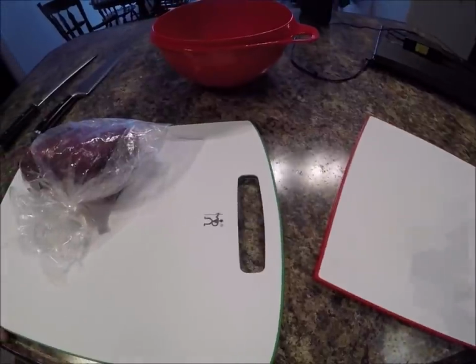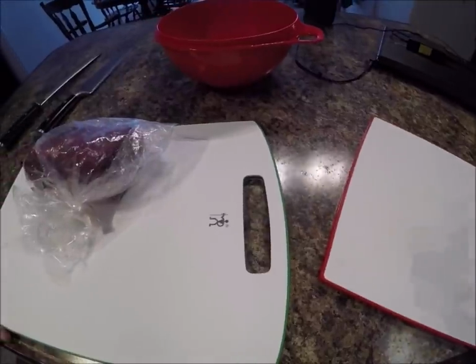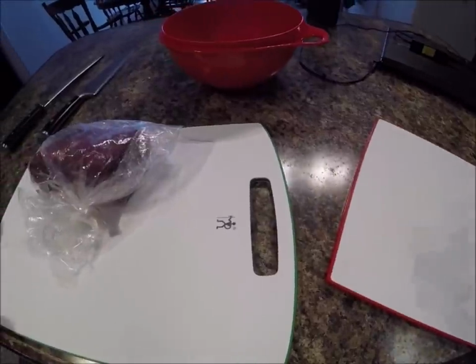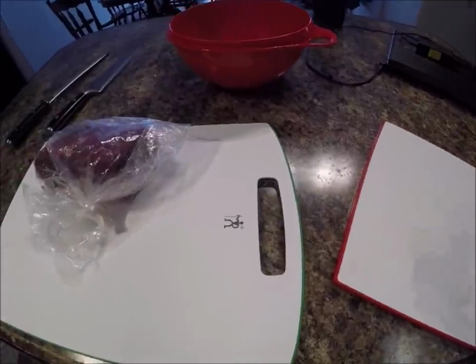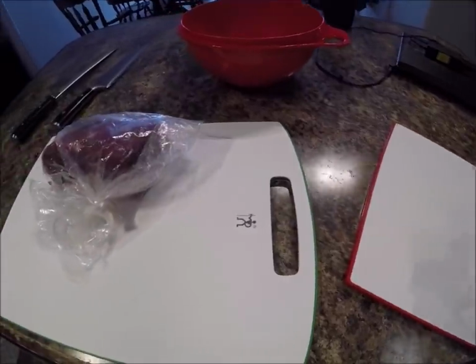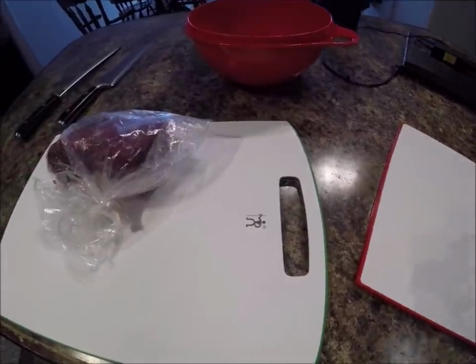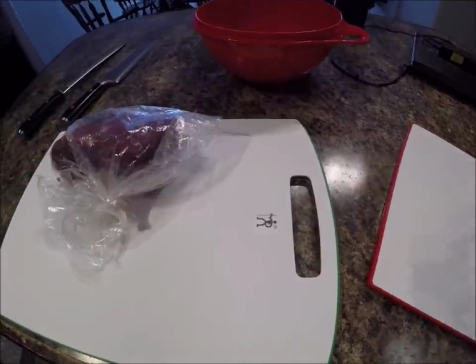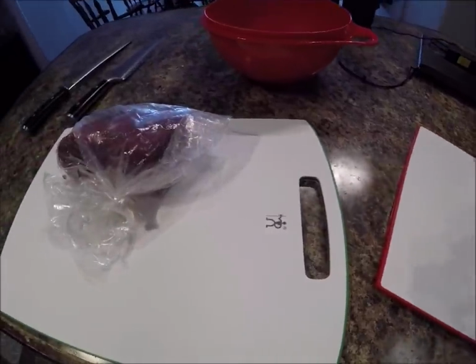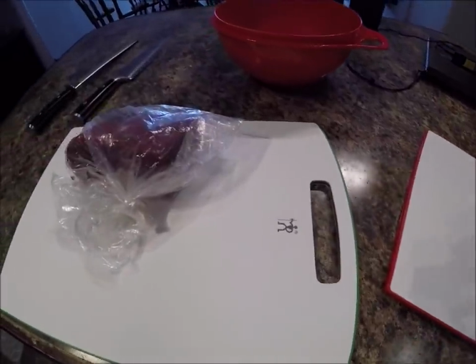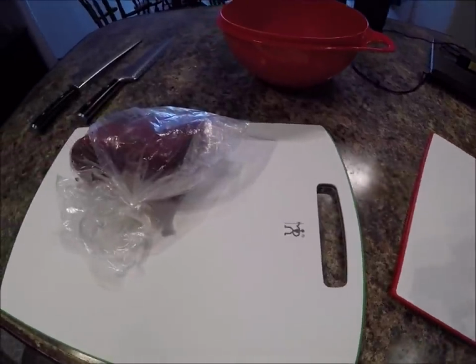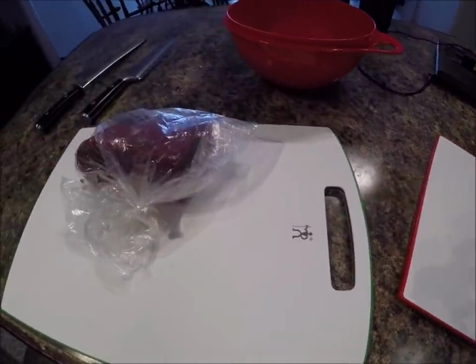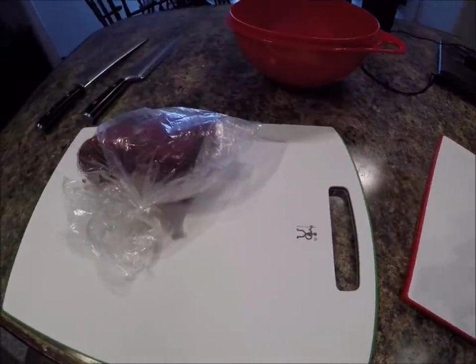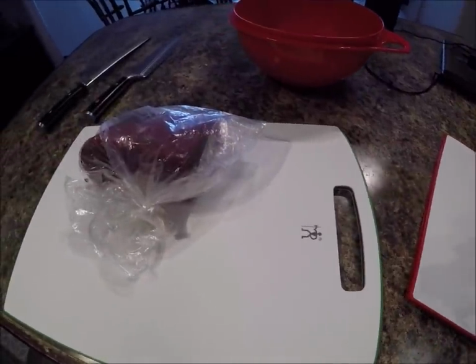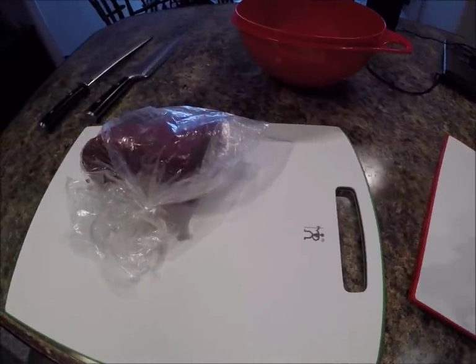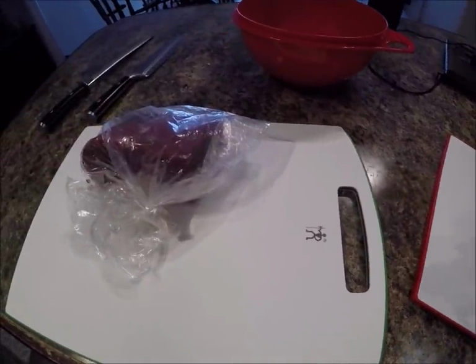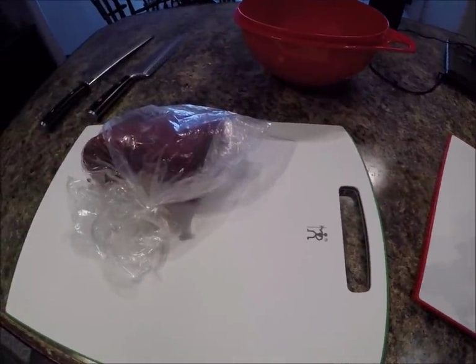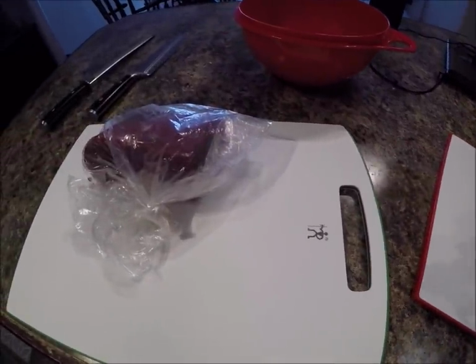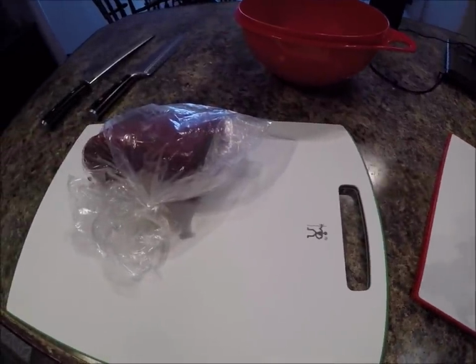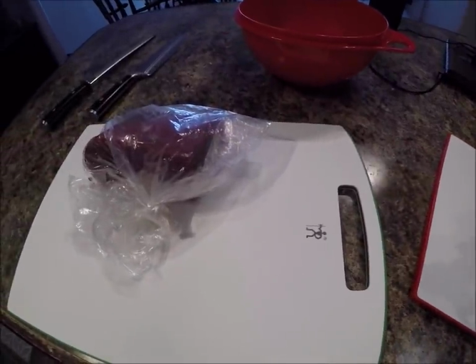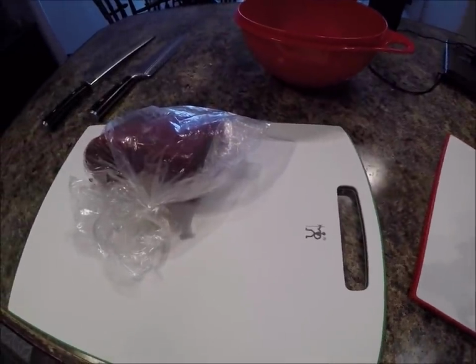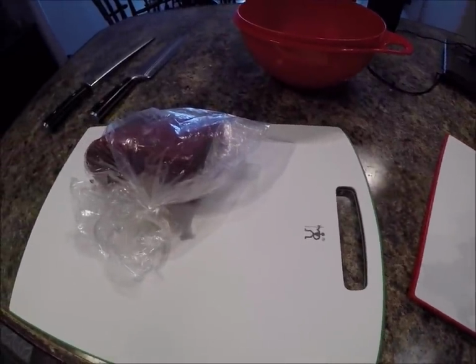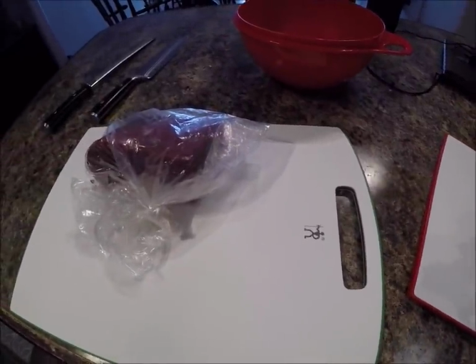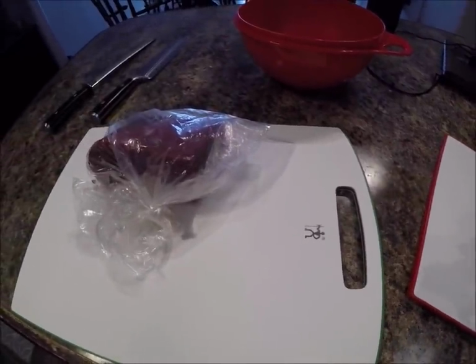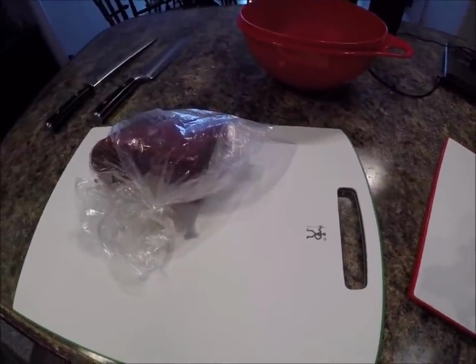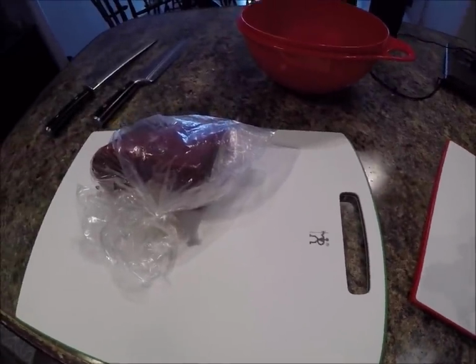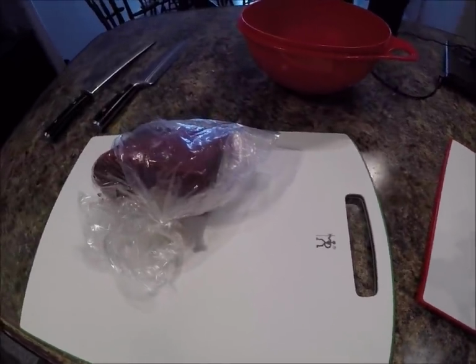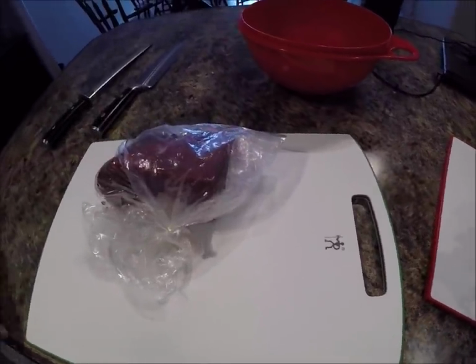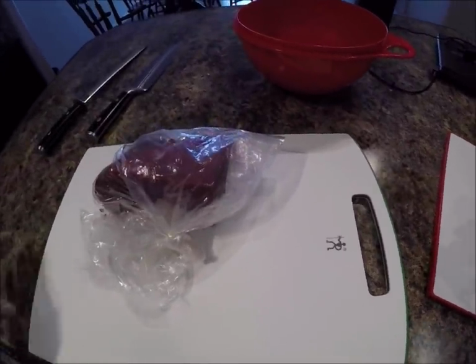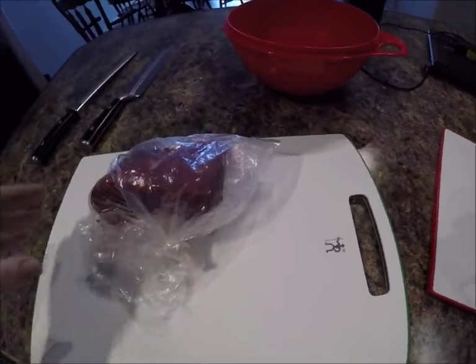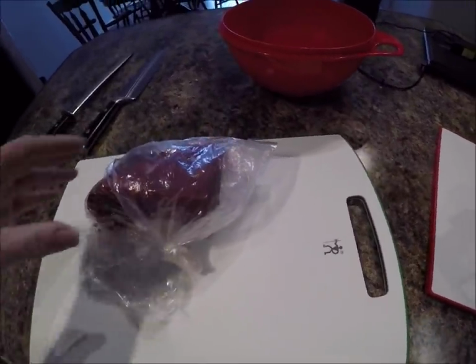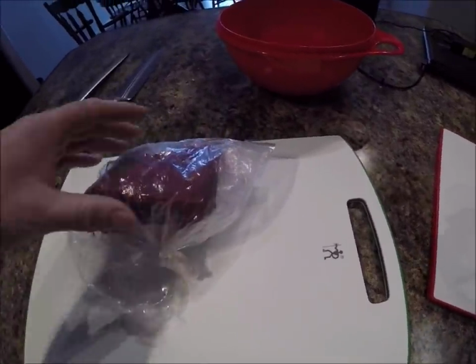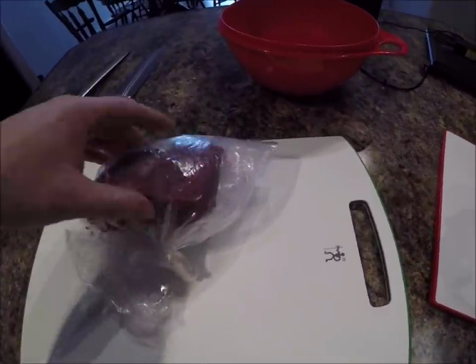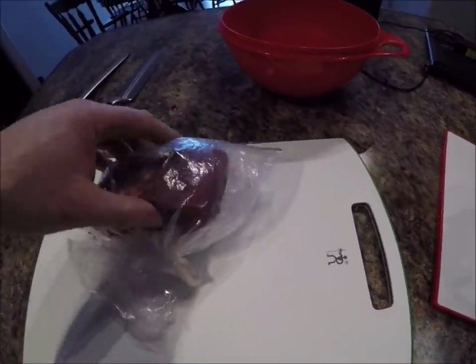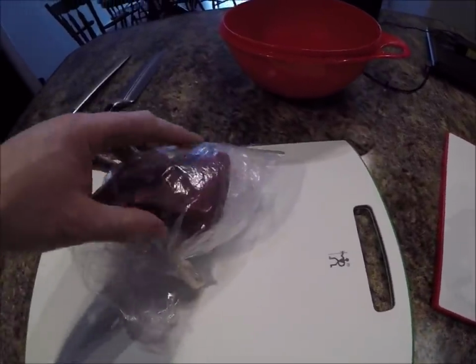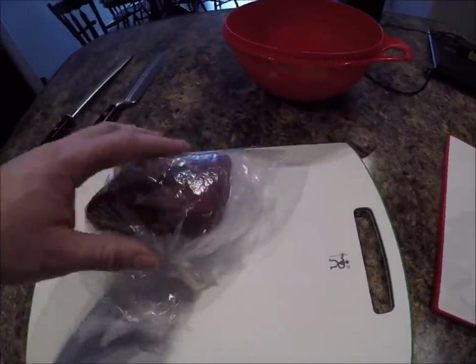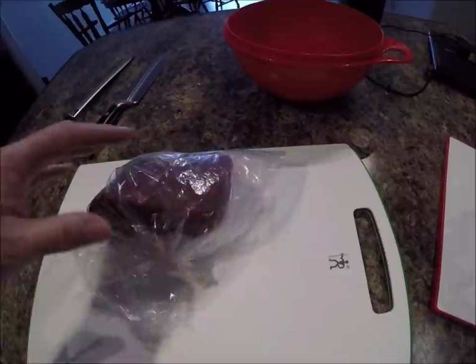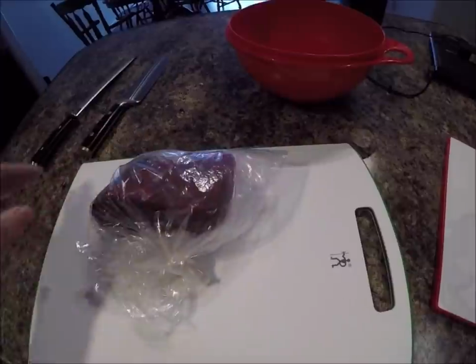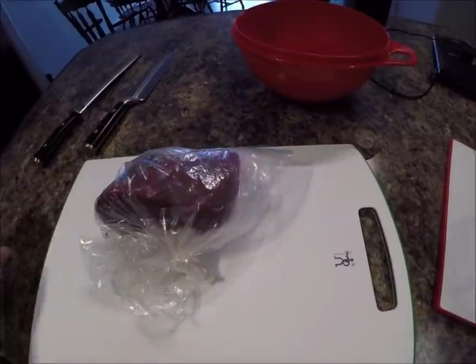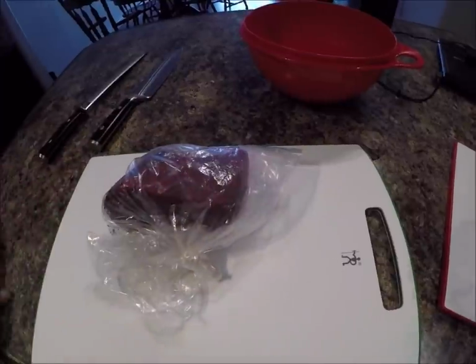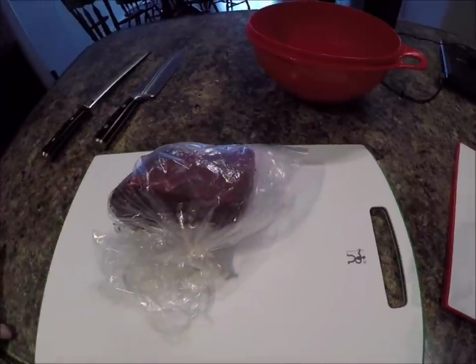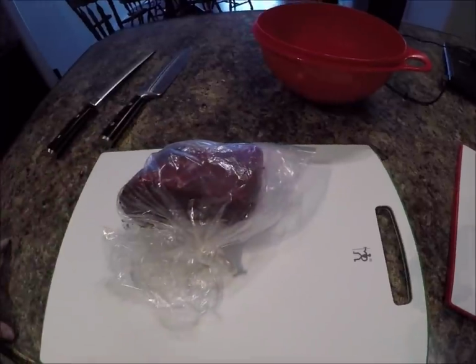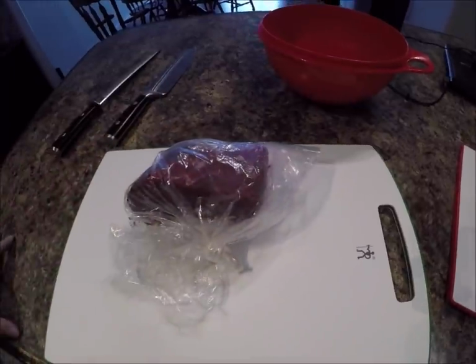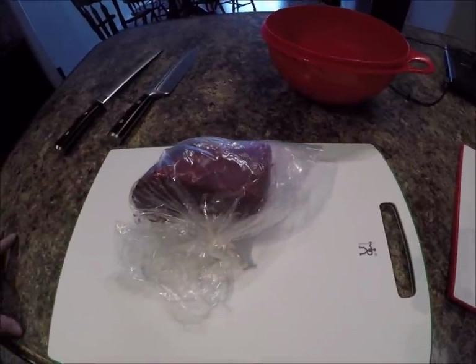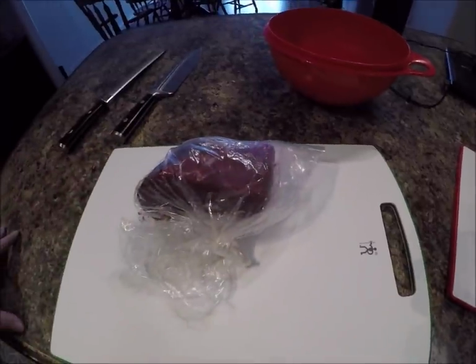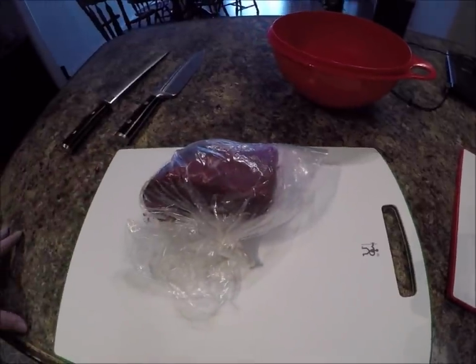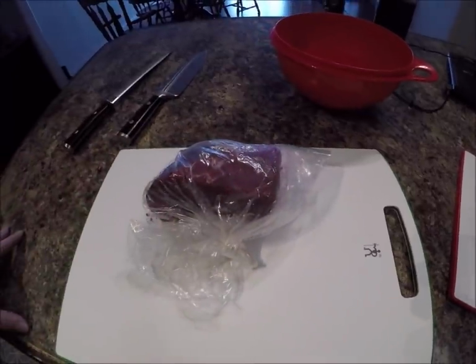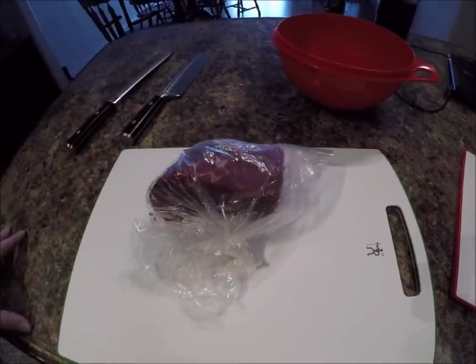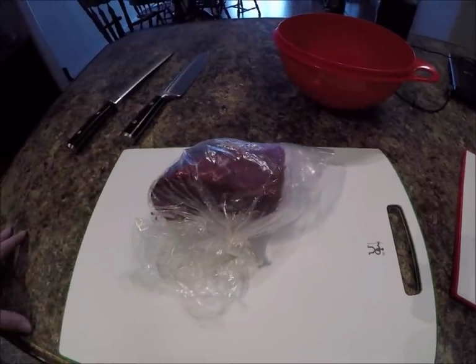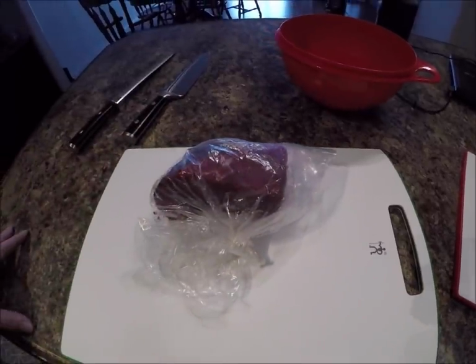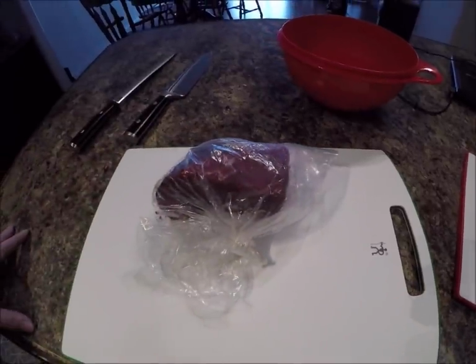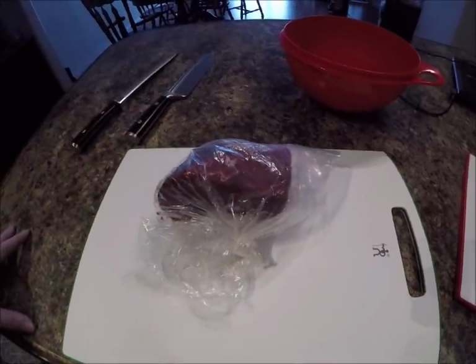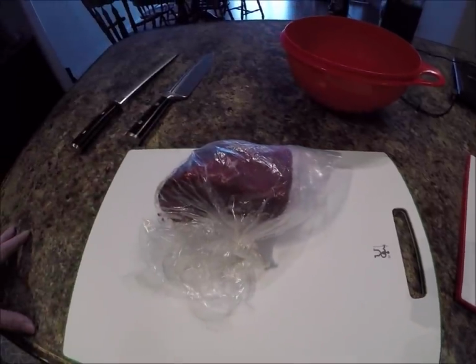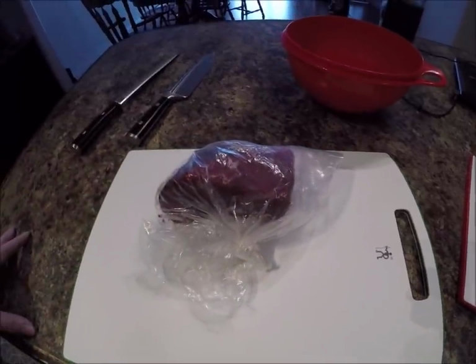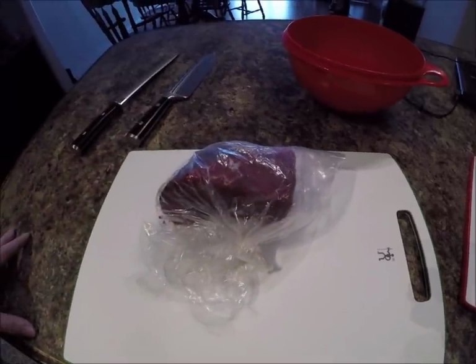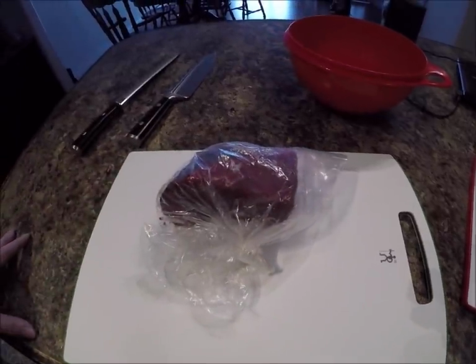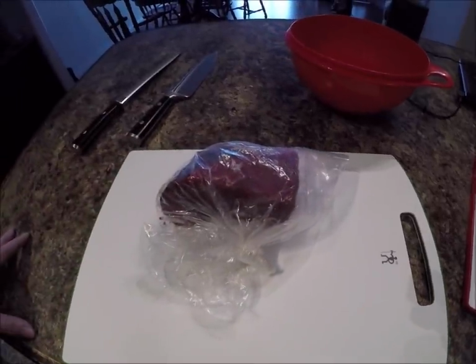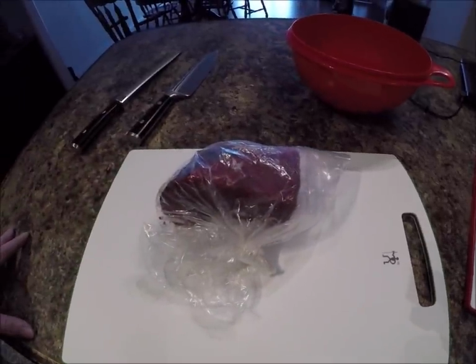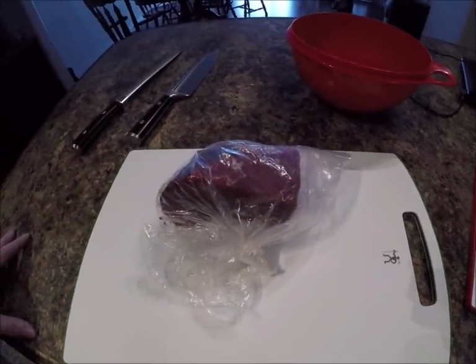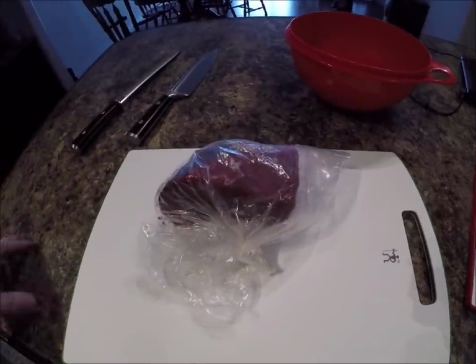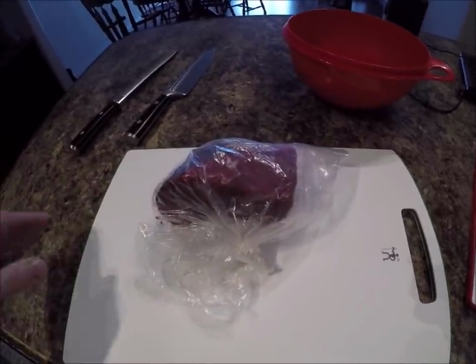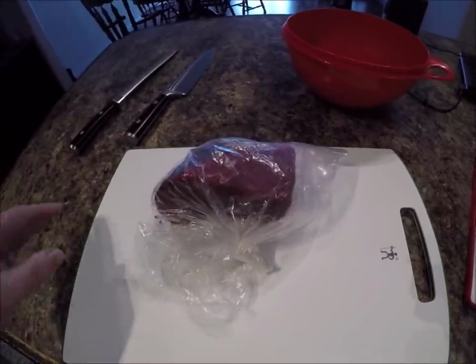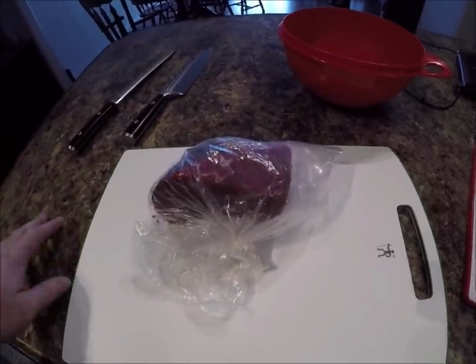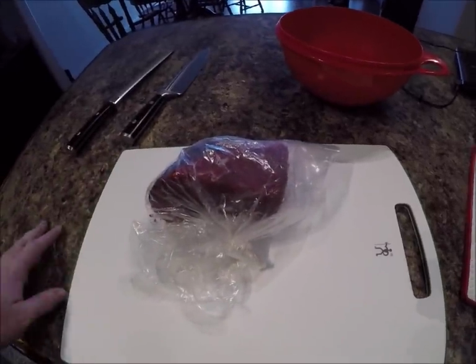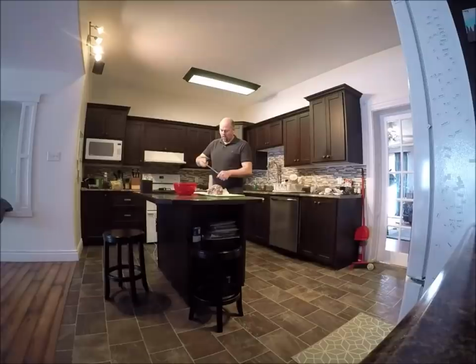I was just out setting a few rabbit snares and I come back and I'm going to cook up a moose stir-fry for me and the wife.